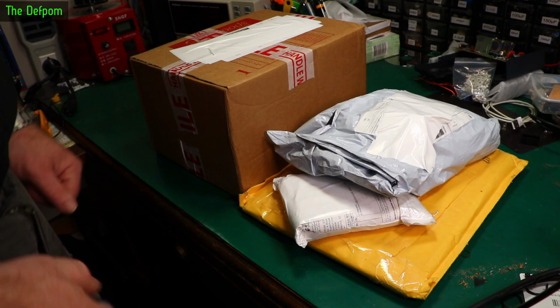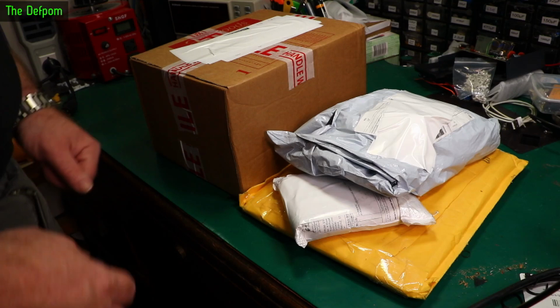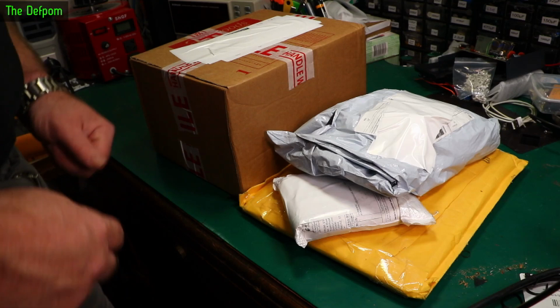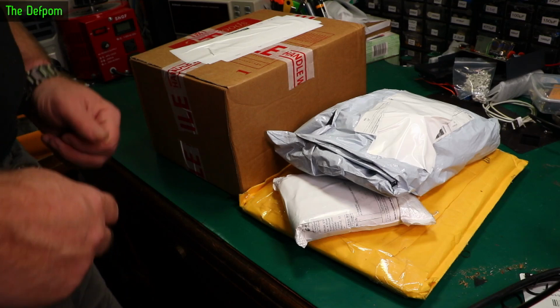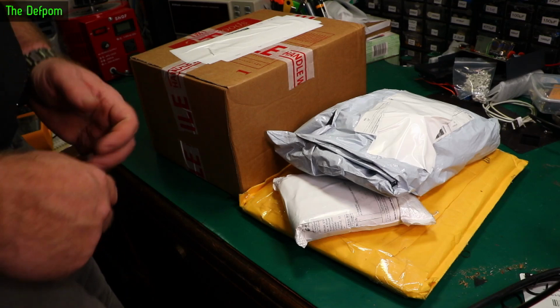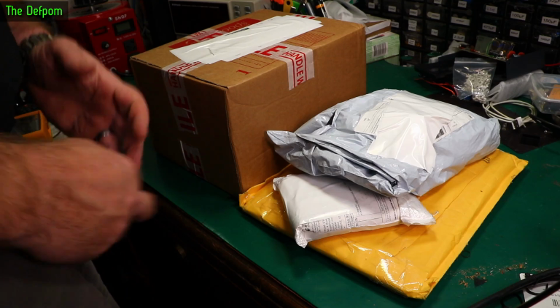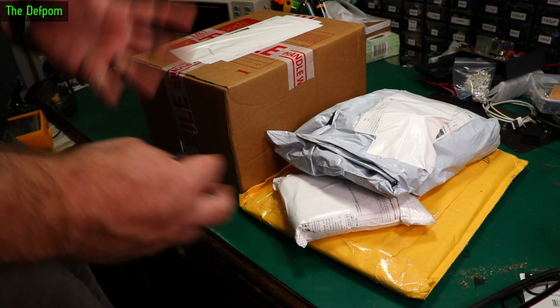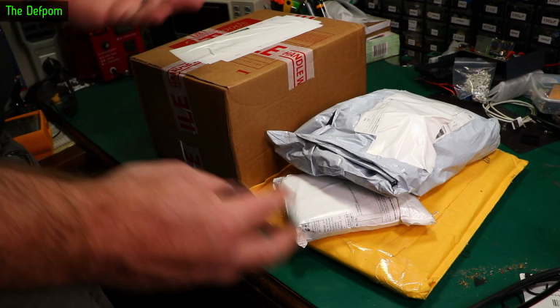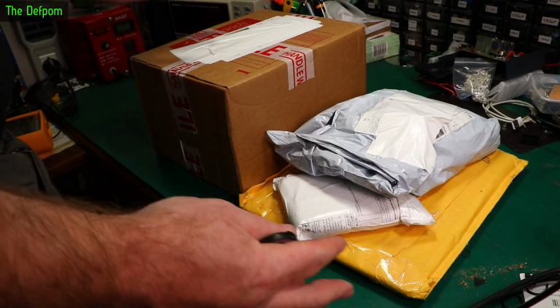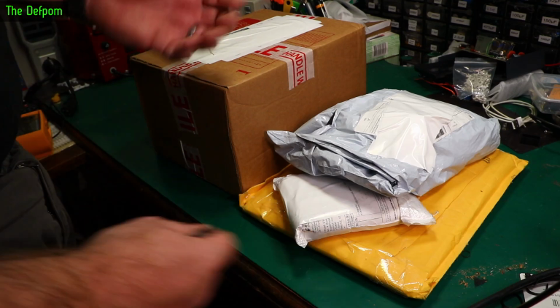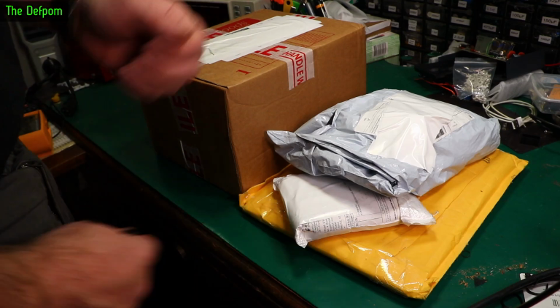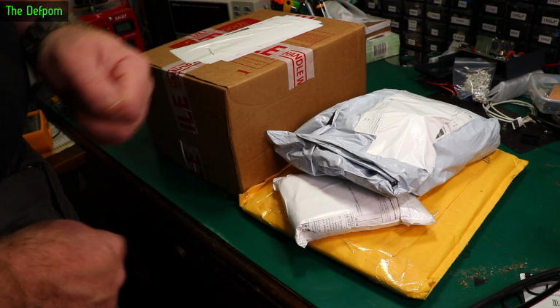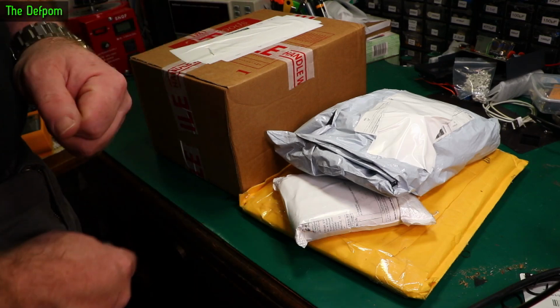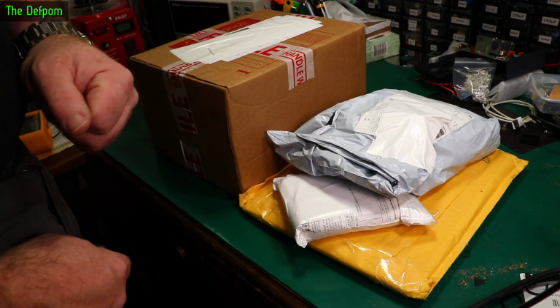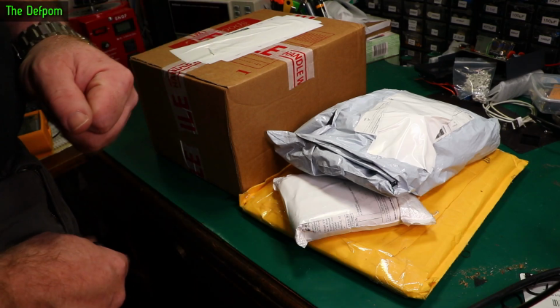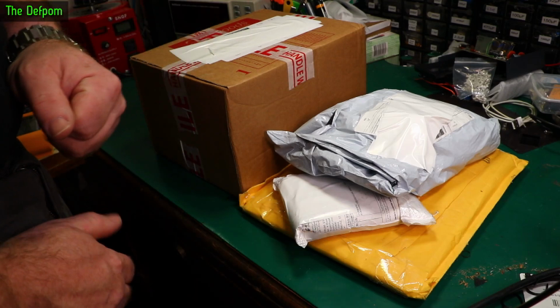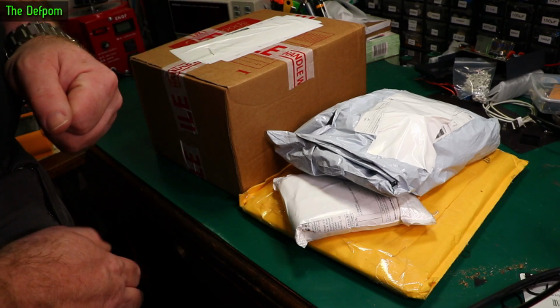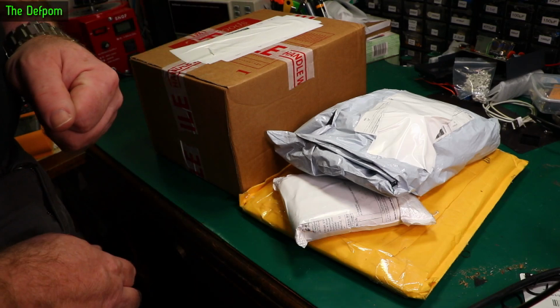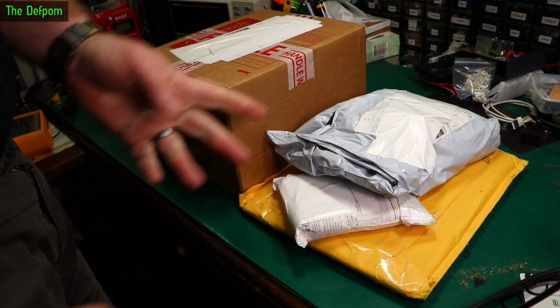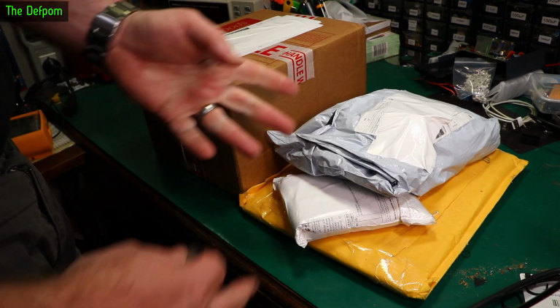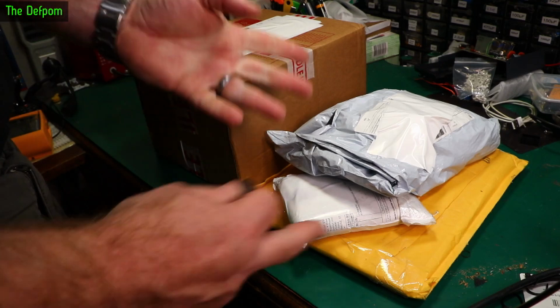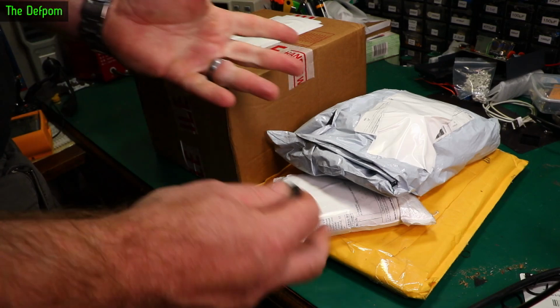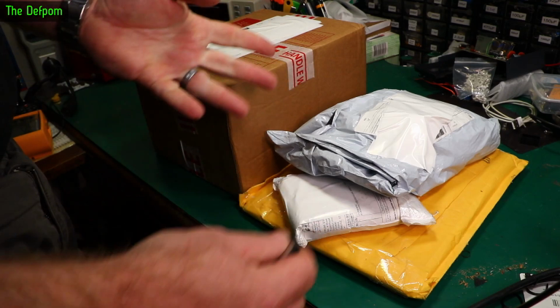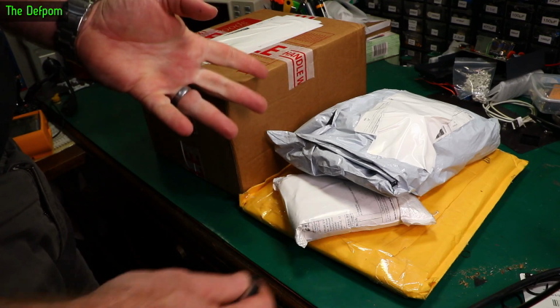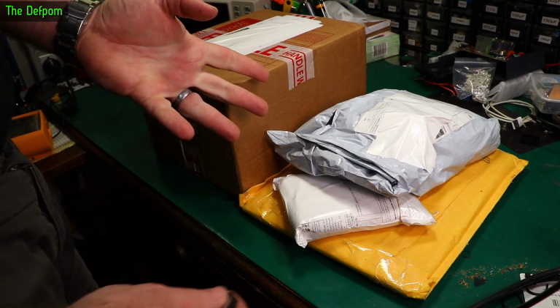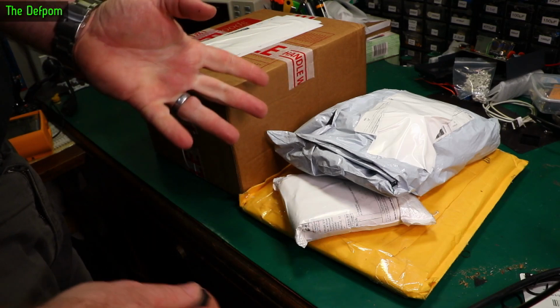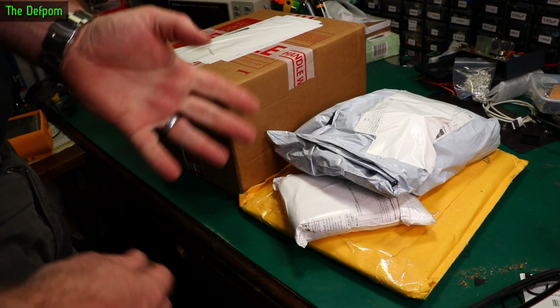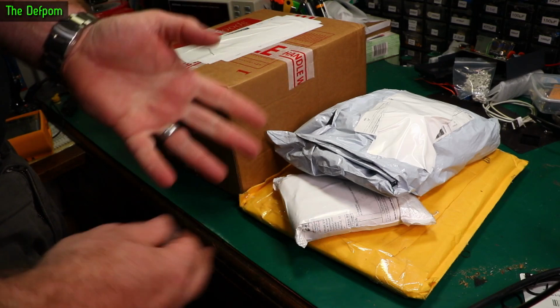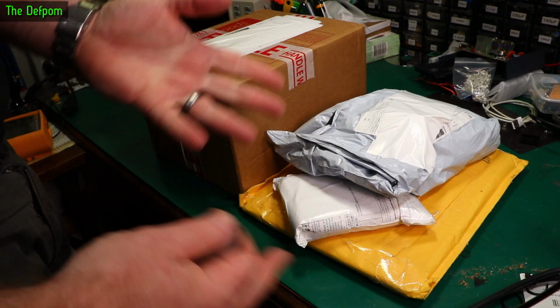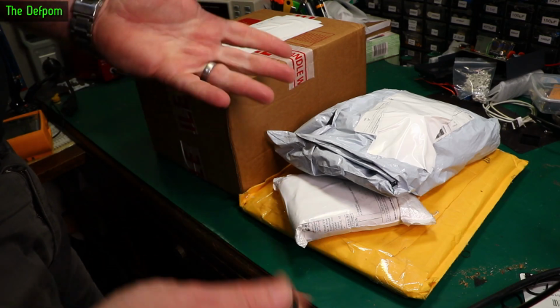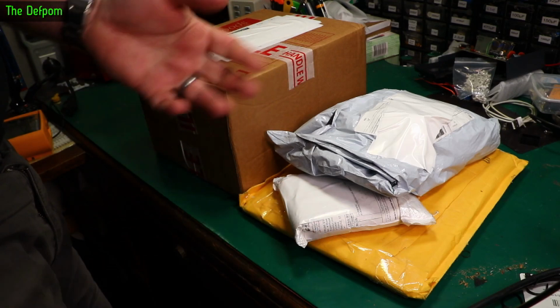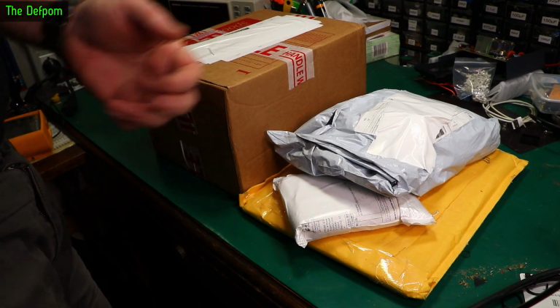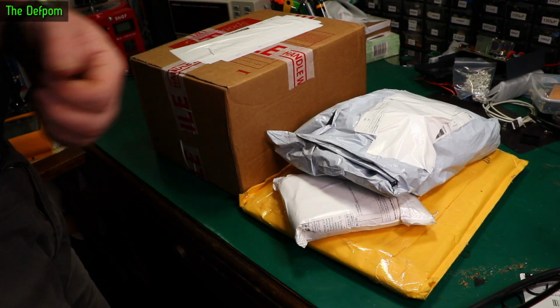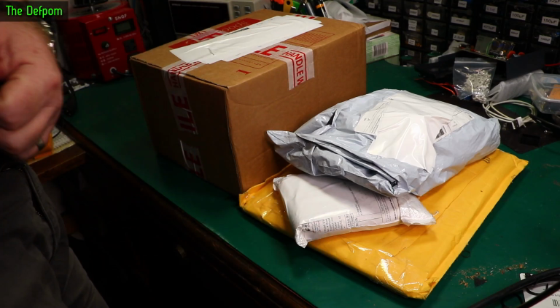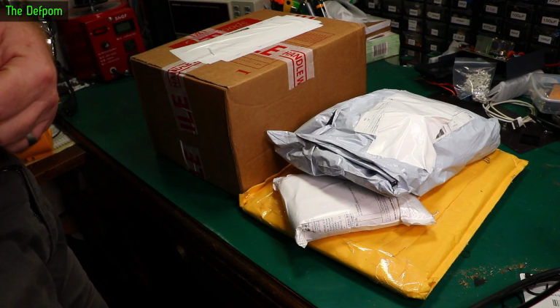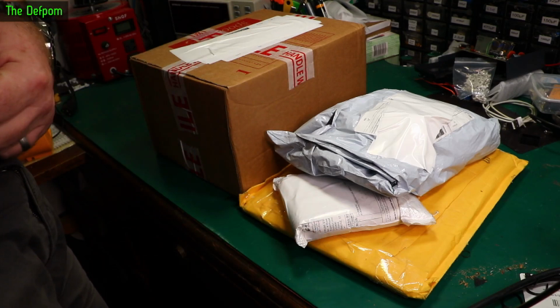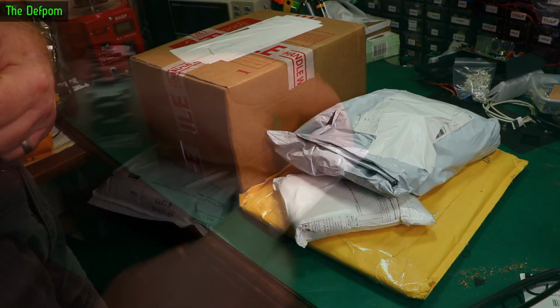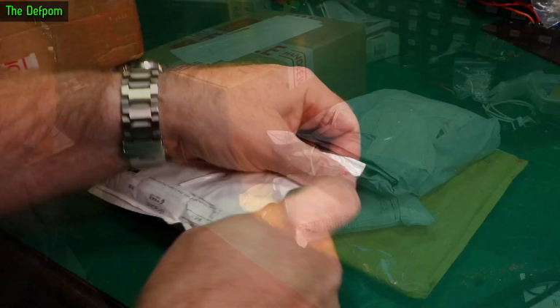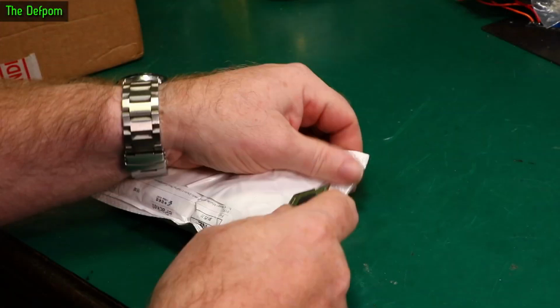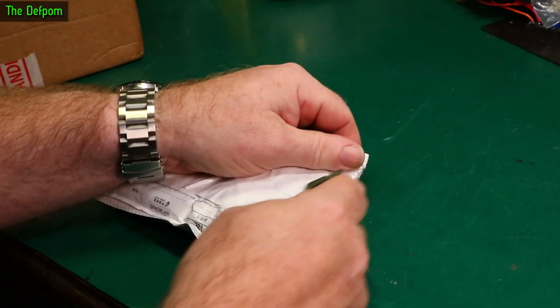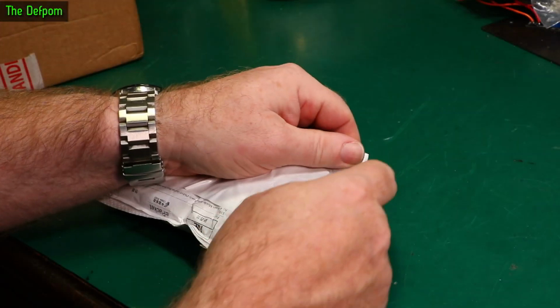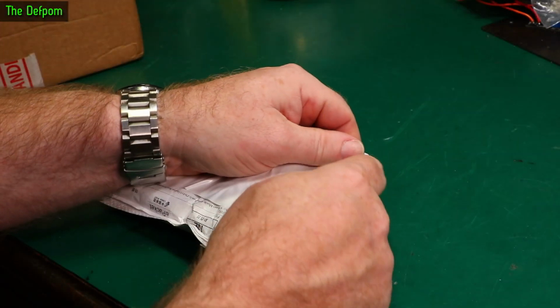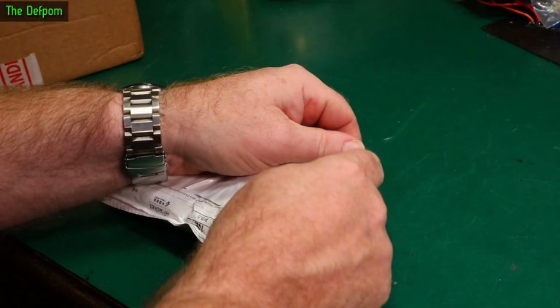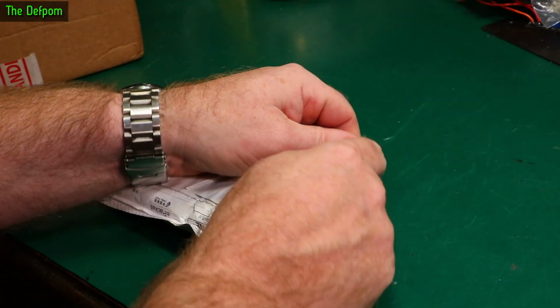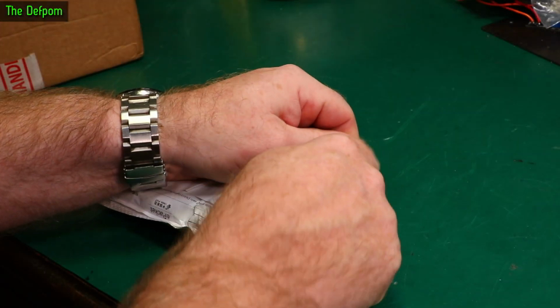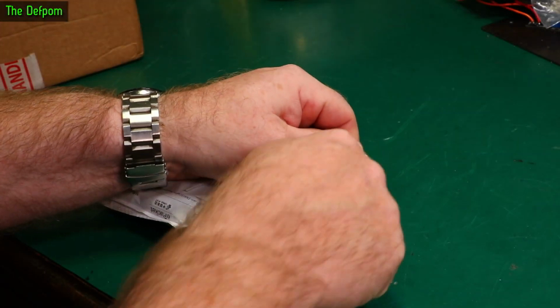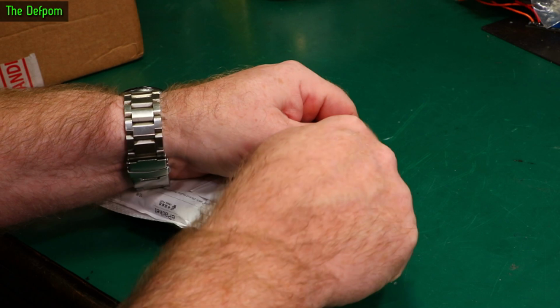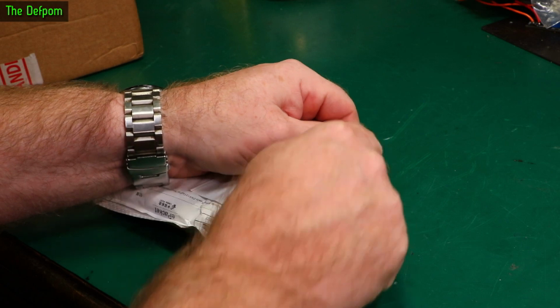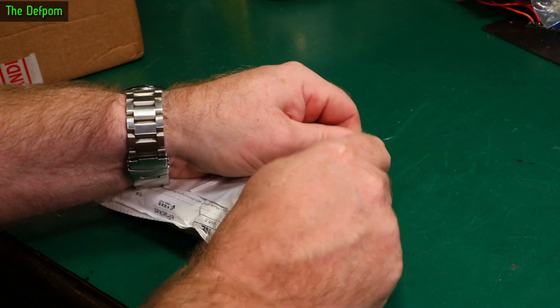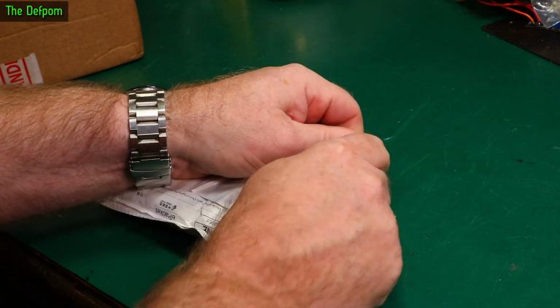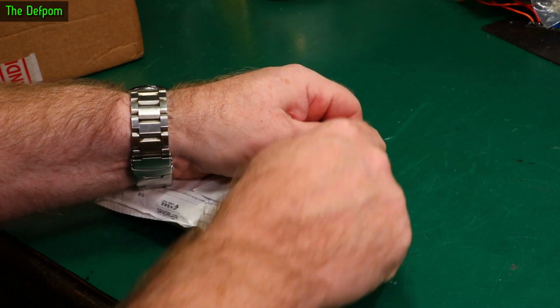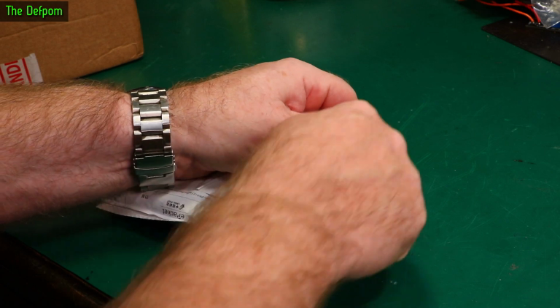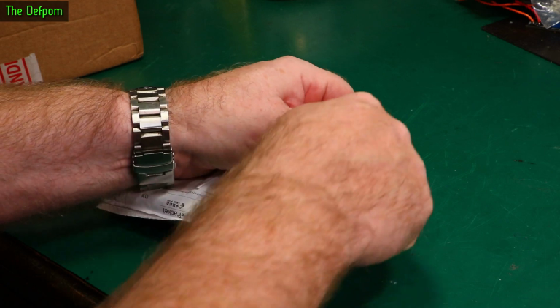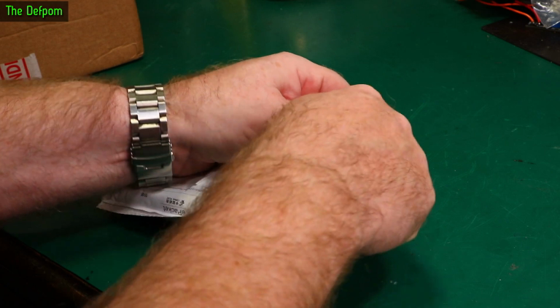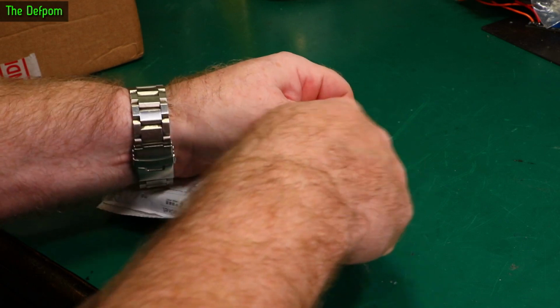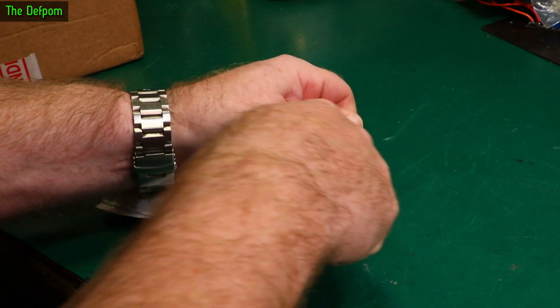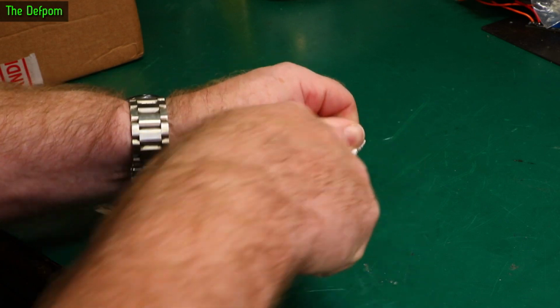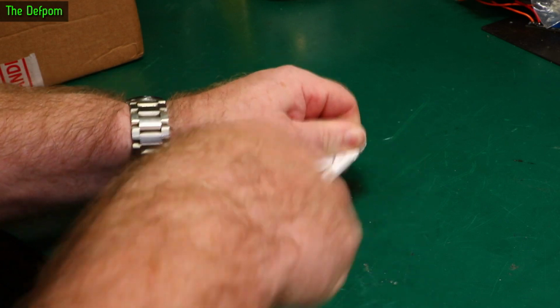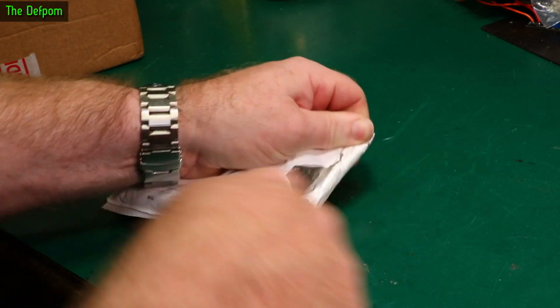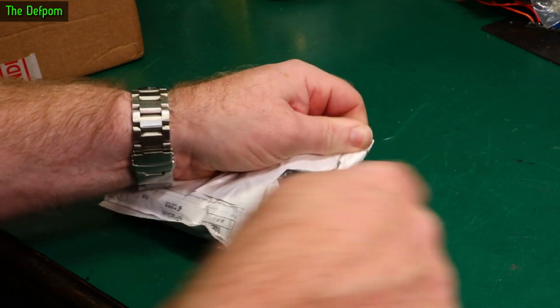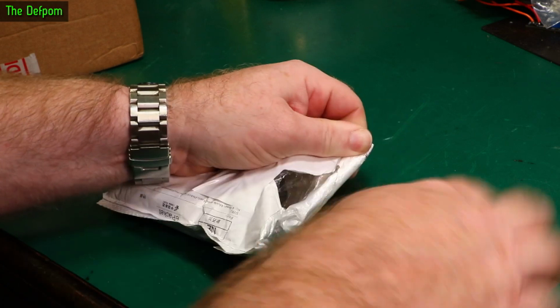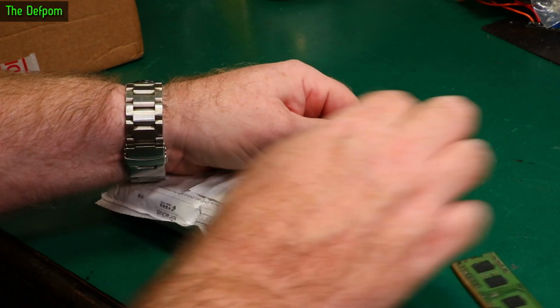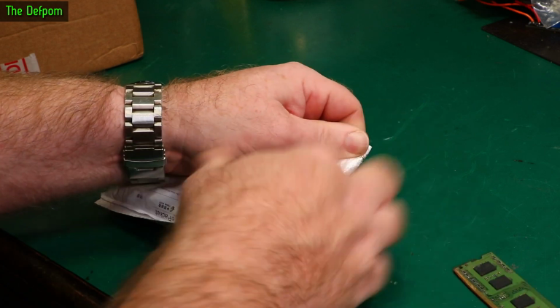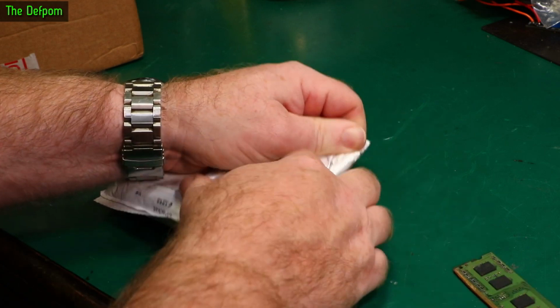Mailbag time. Let's see what we've got here. I've only got four items, shouldn't take too long. There'll be links down below for these things if applicable.